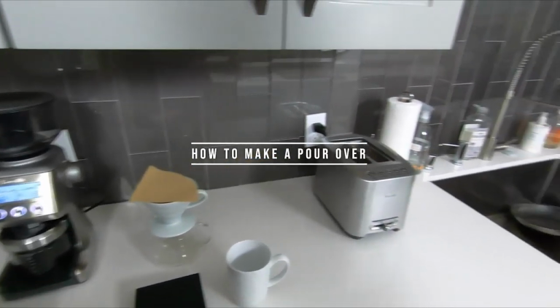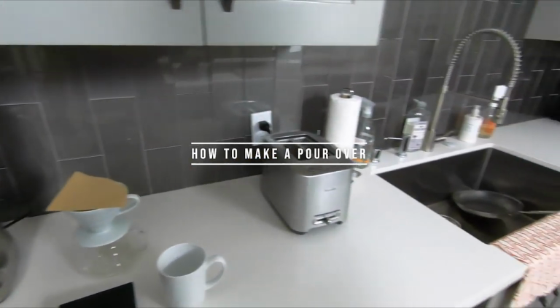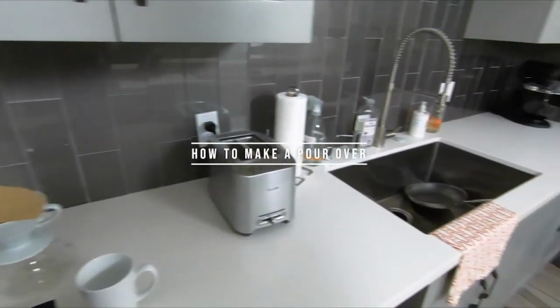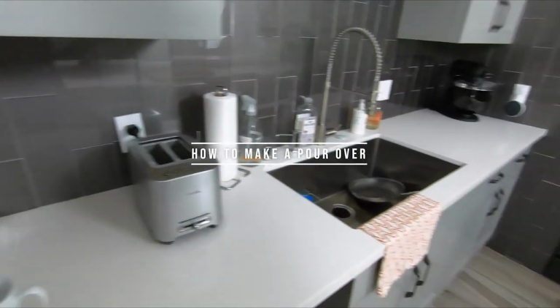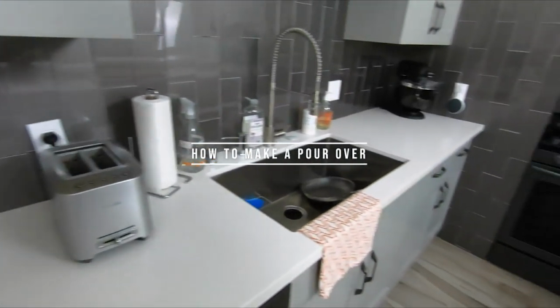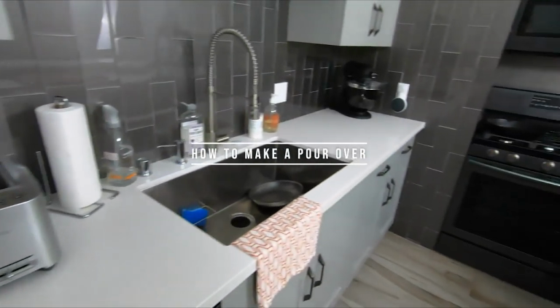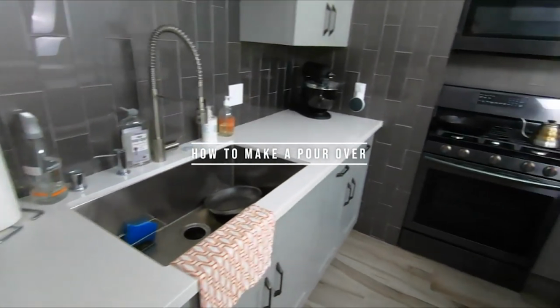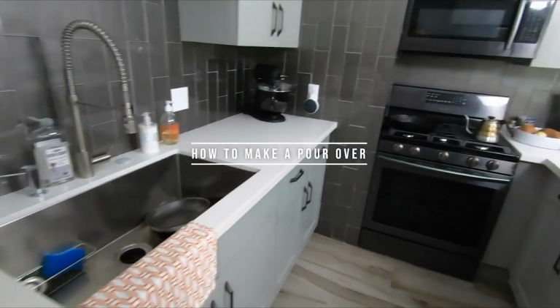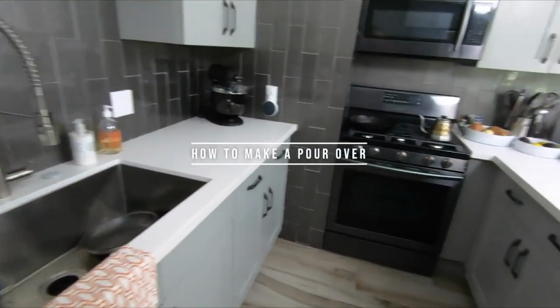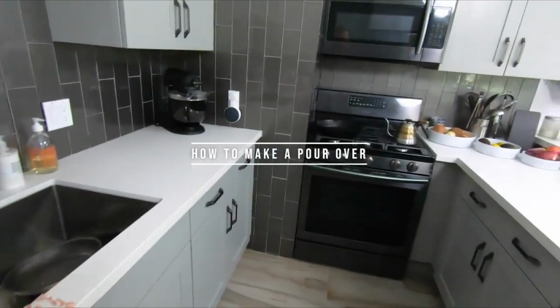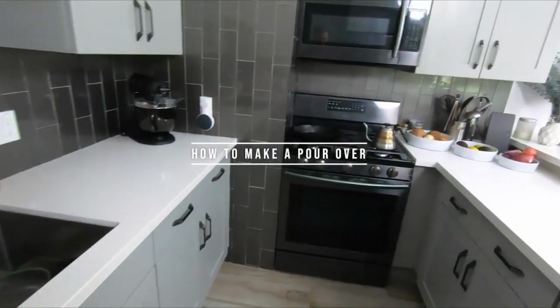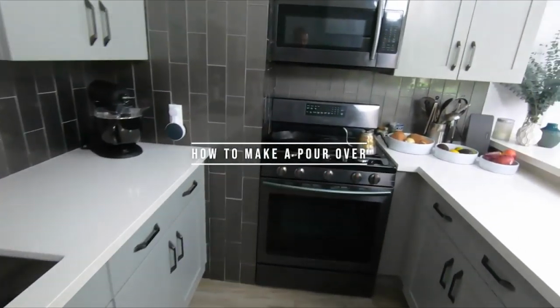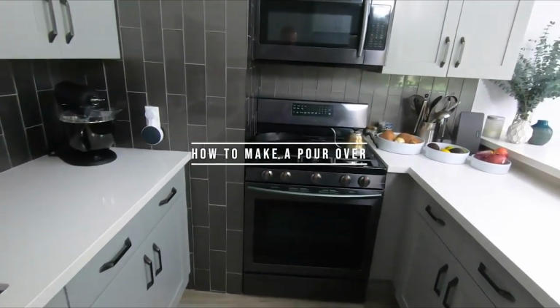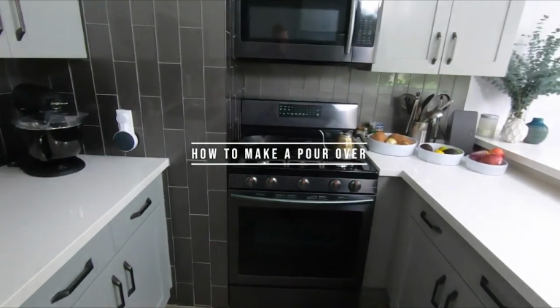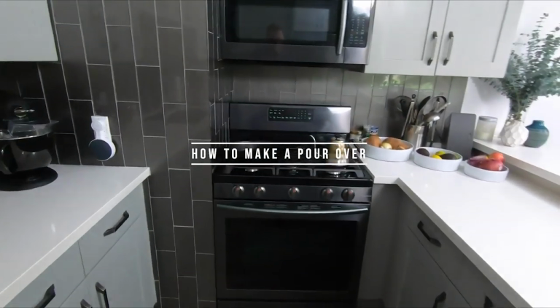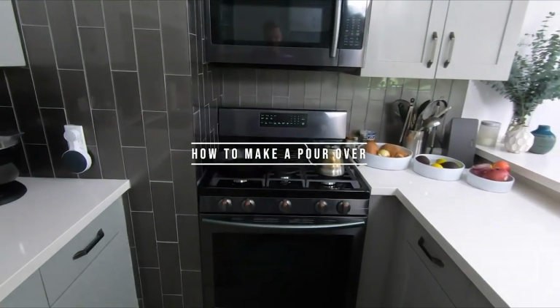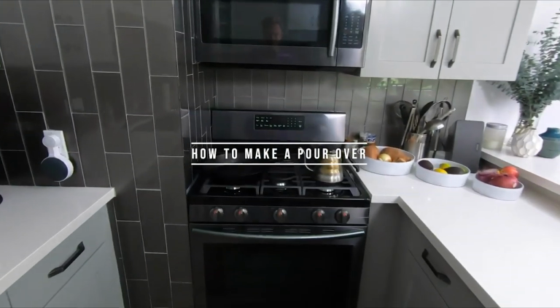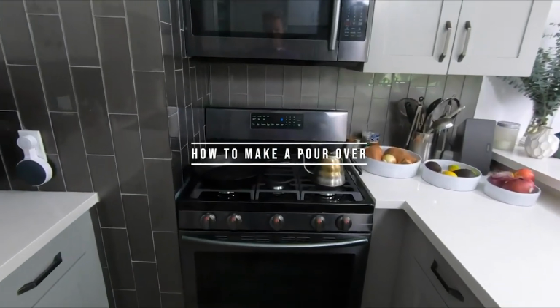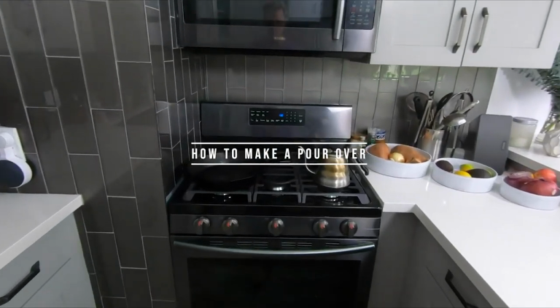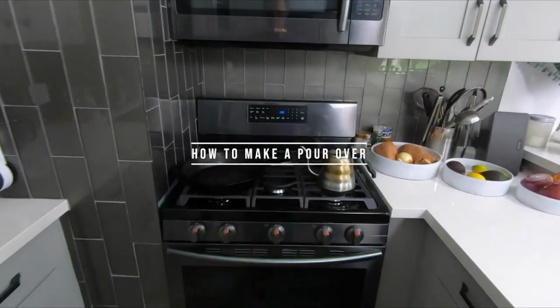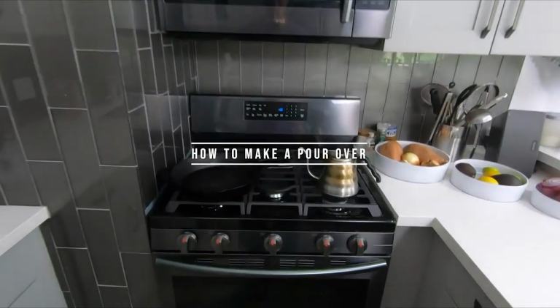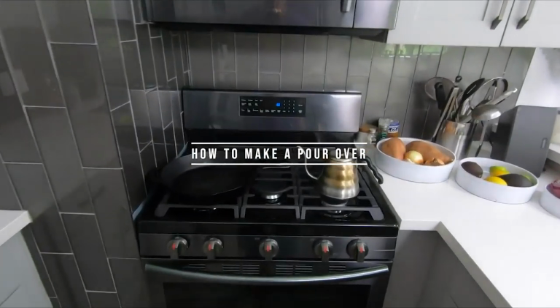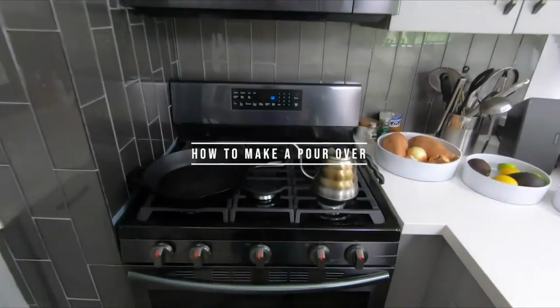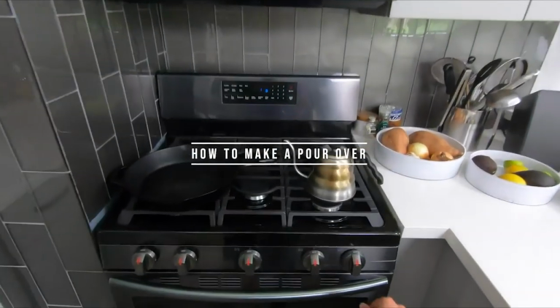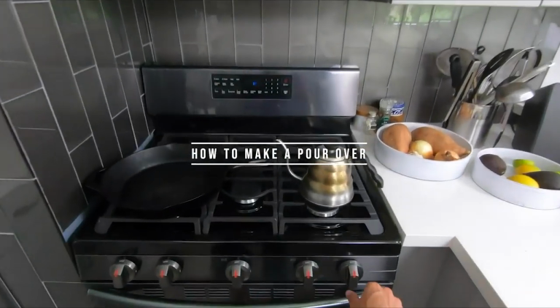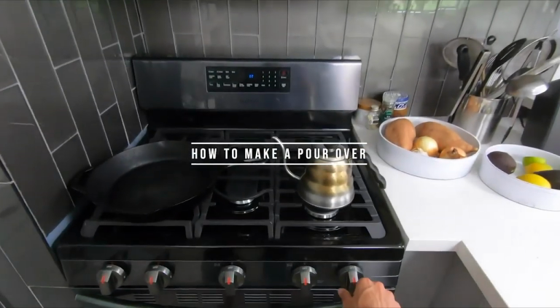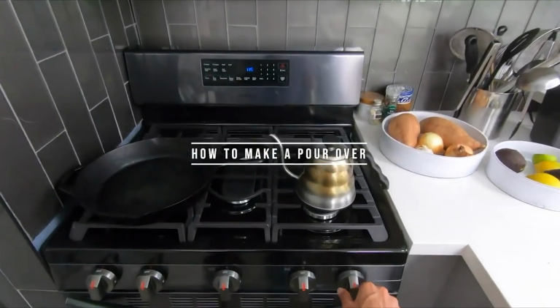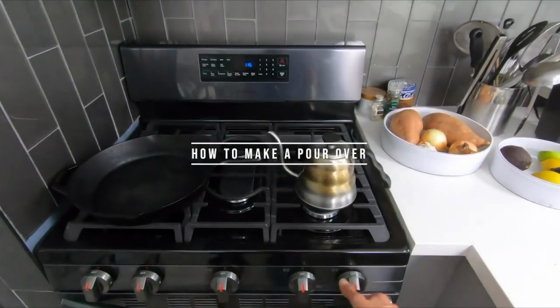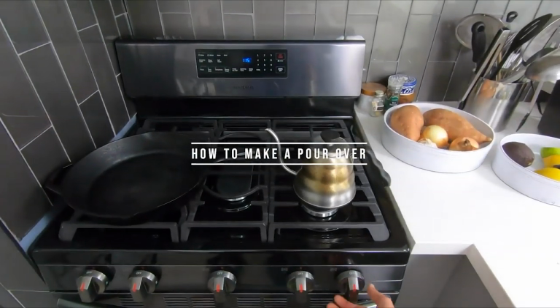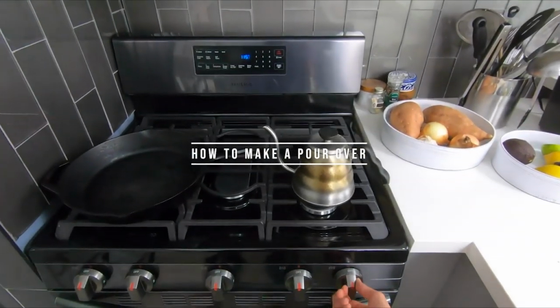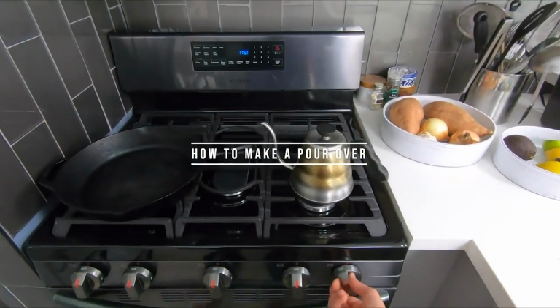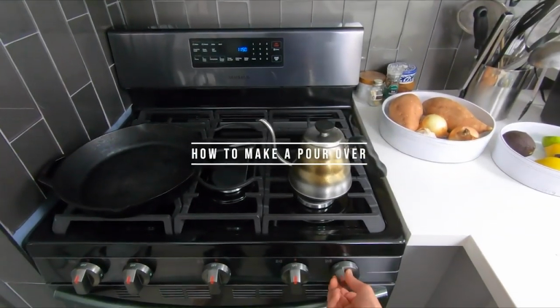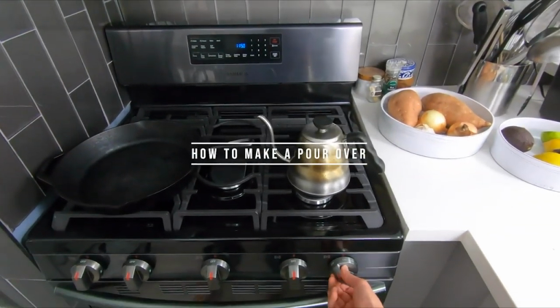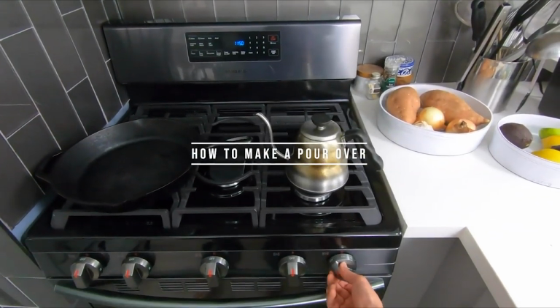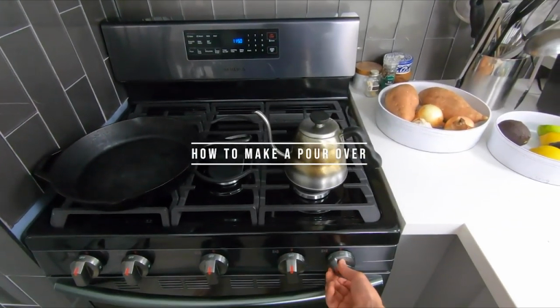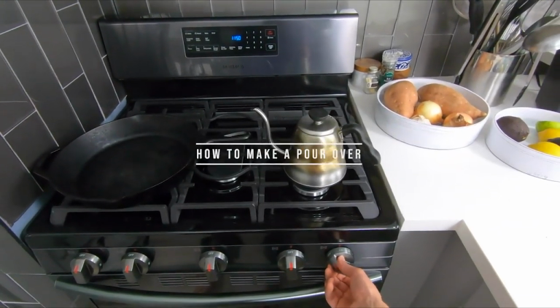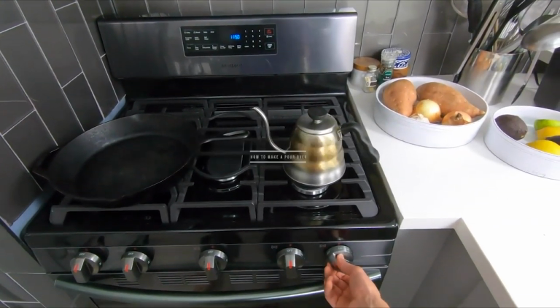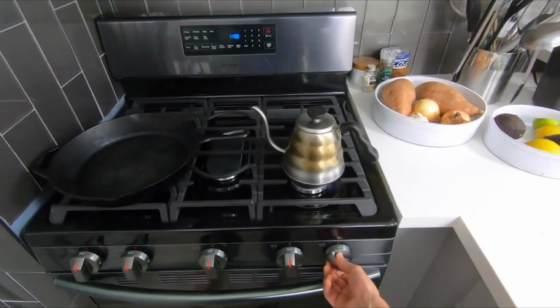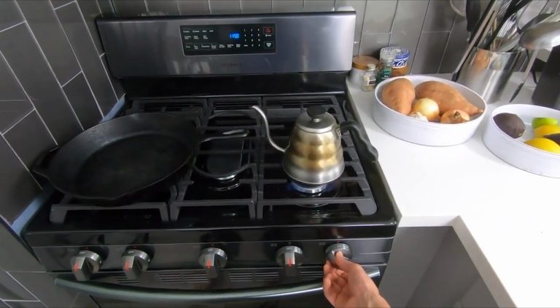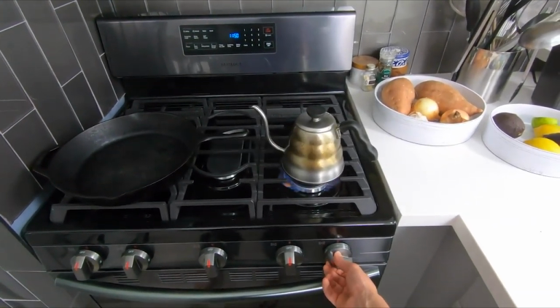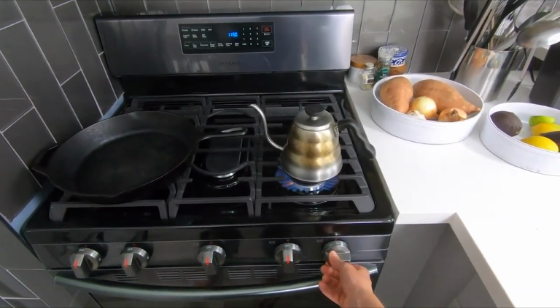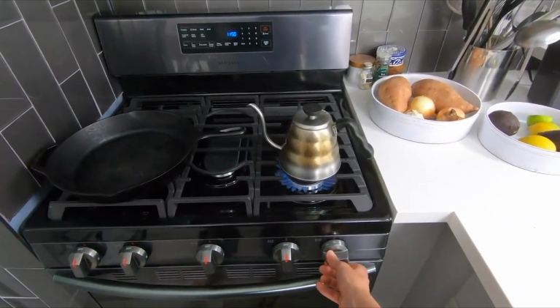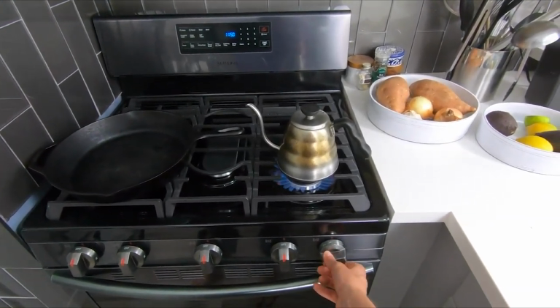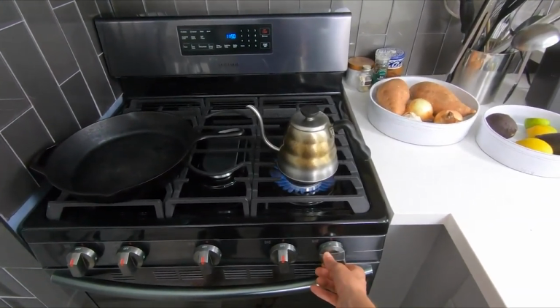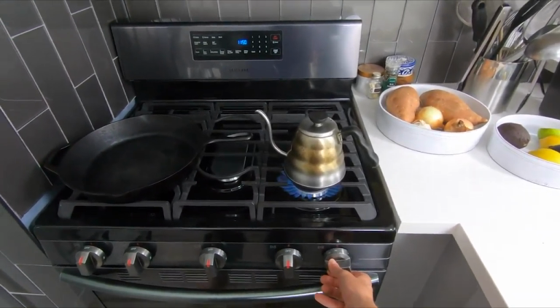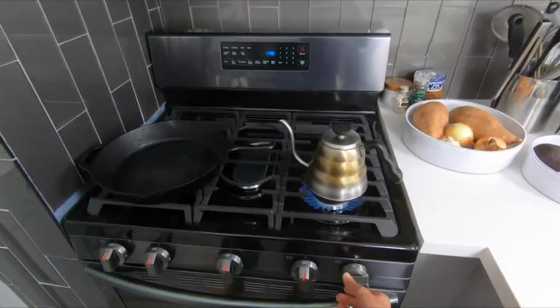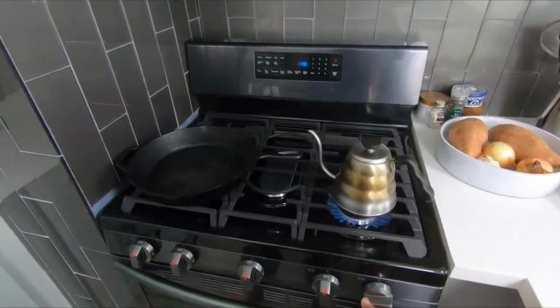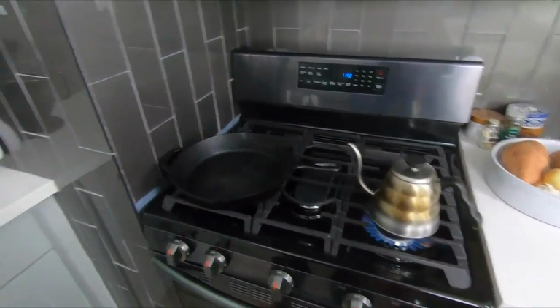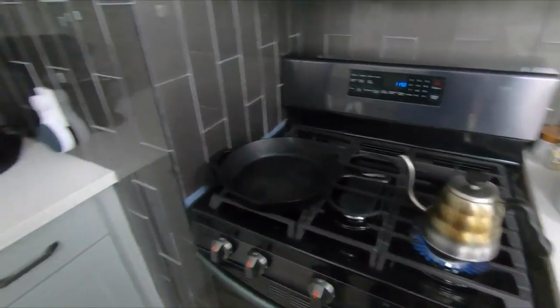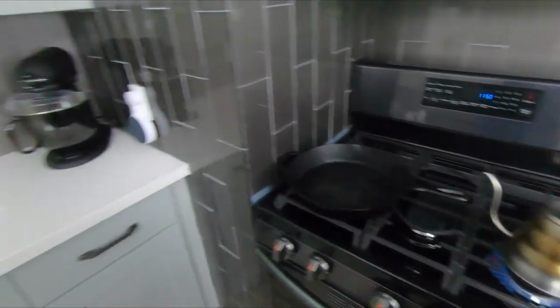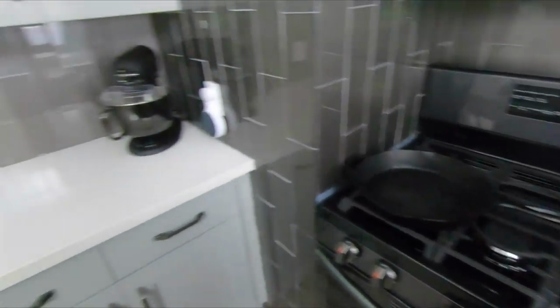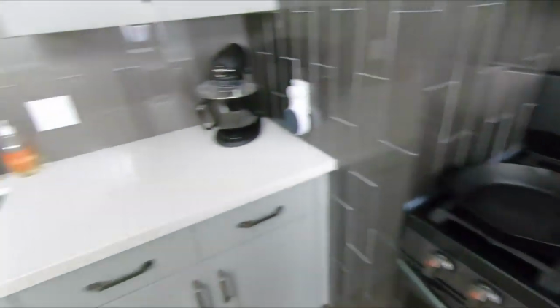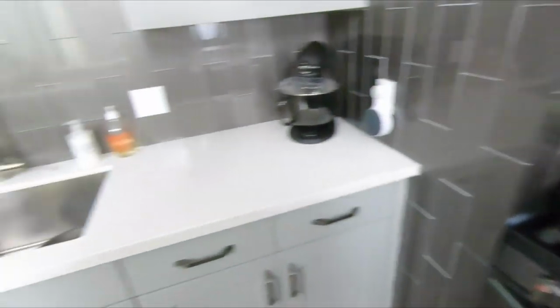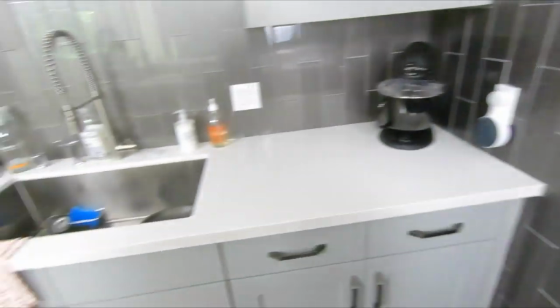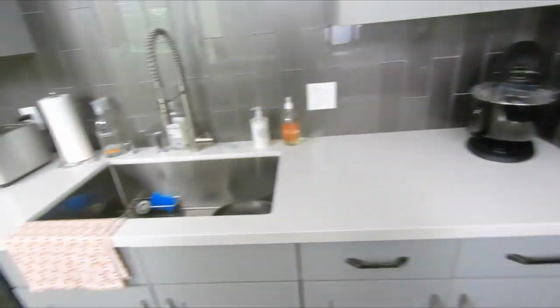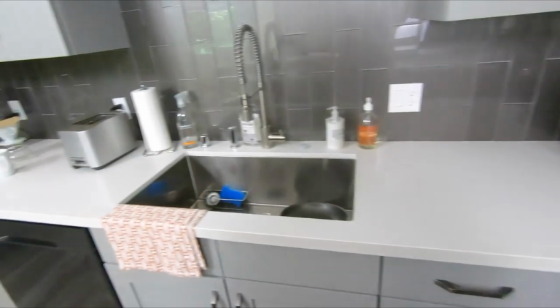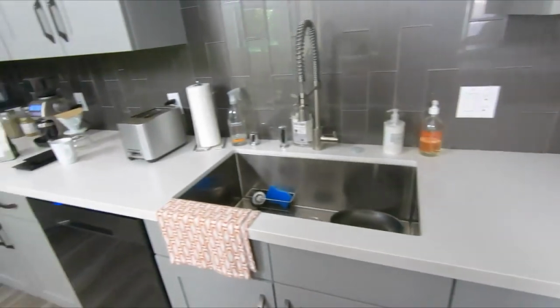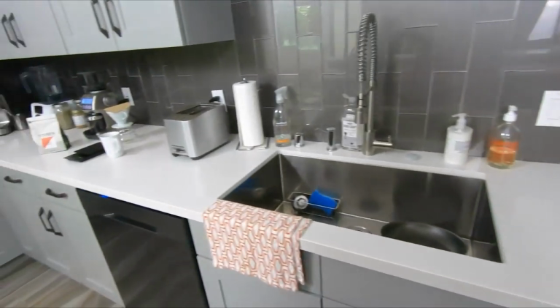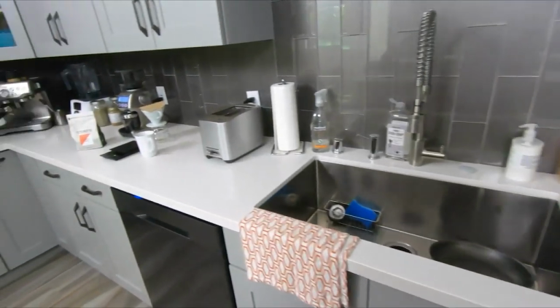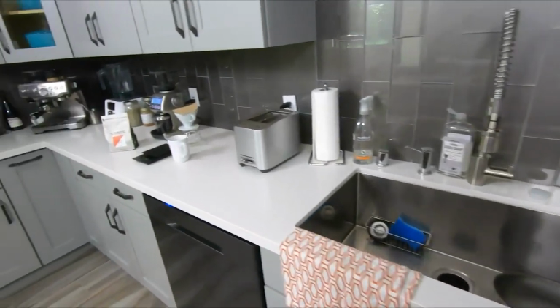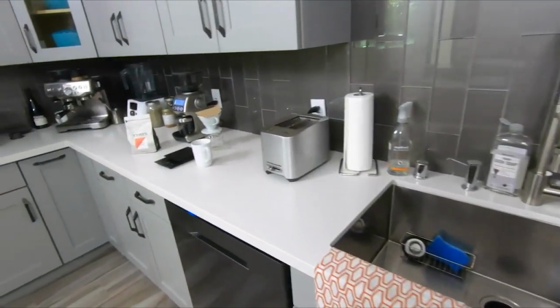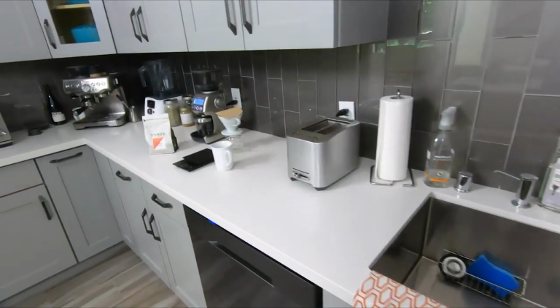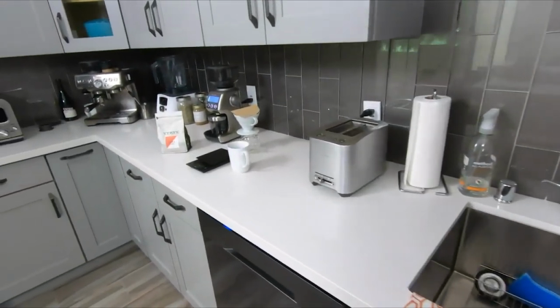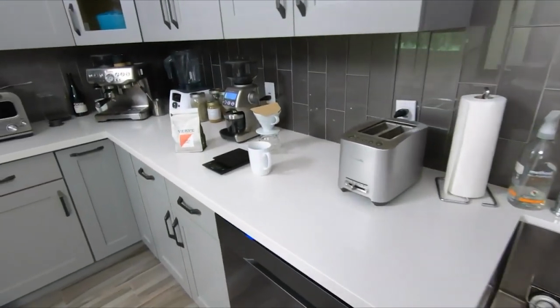To begin, we're gonna get our water started because we don't want to sit around and wait for it to boil — just turn it on and forget about it.